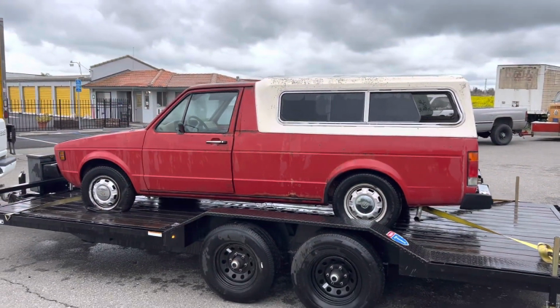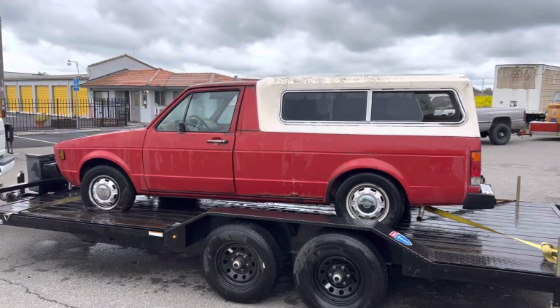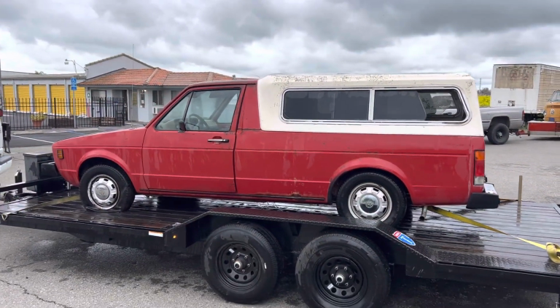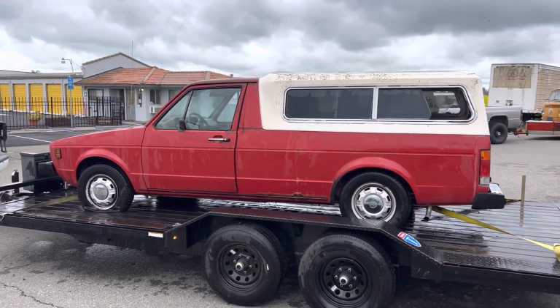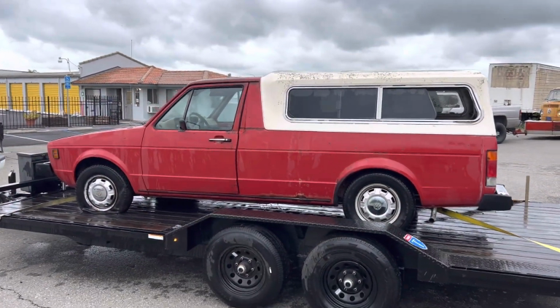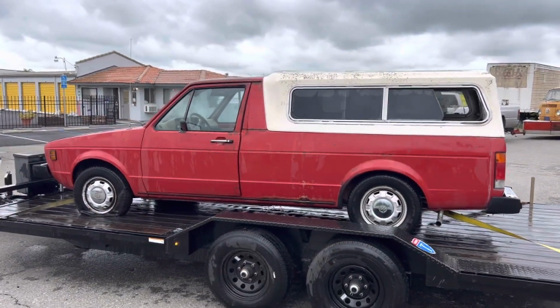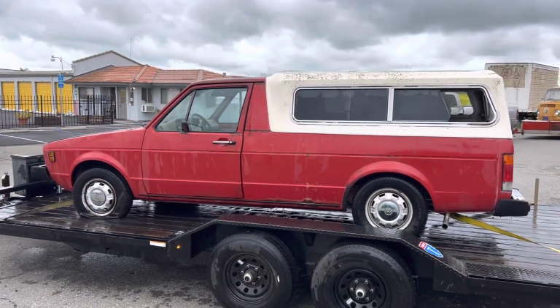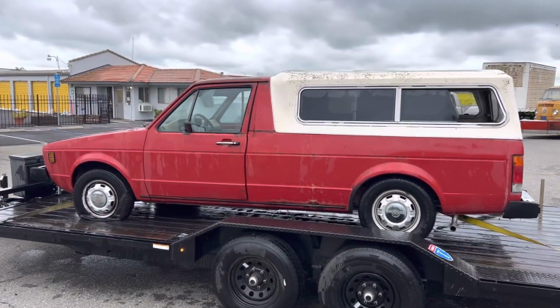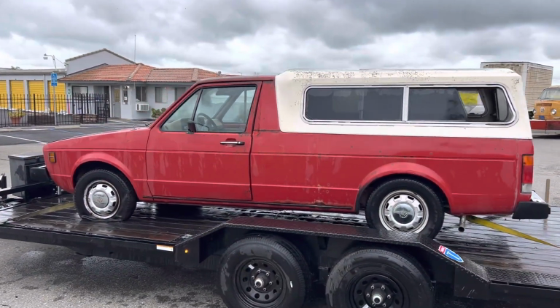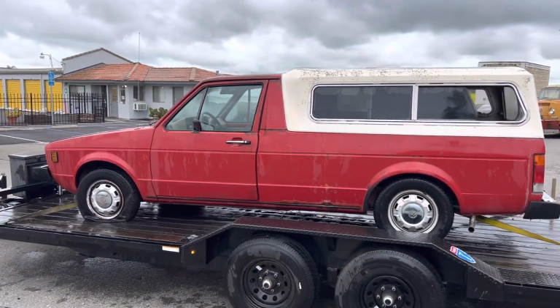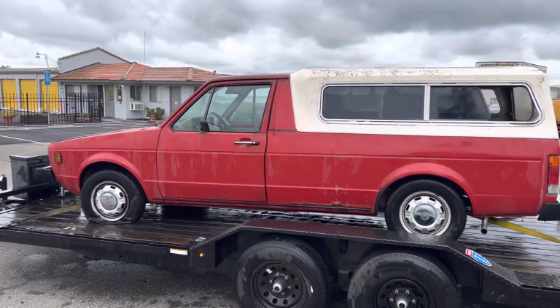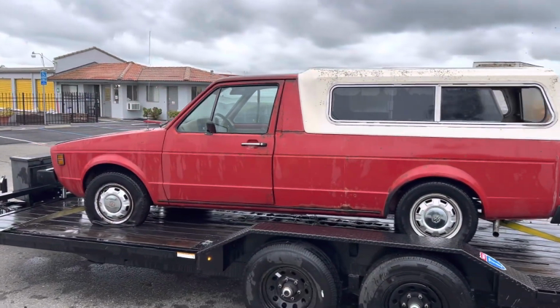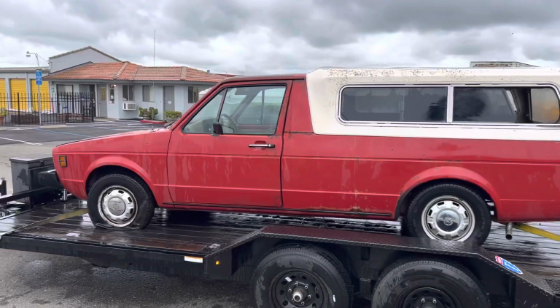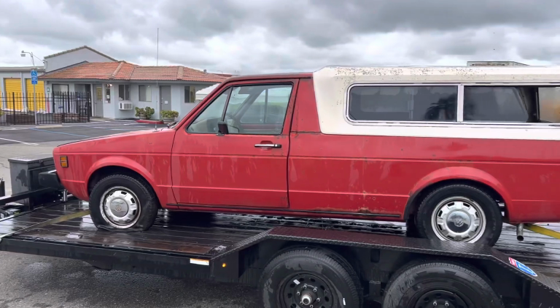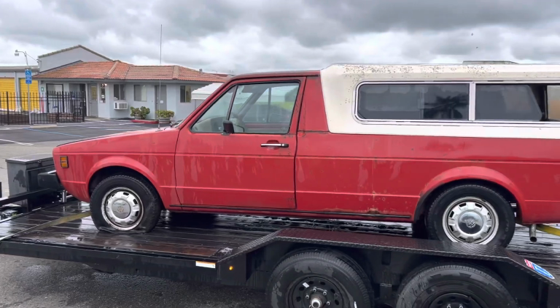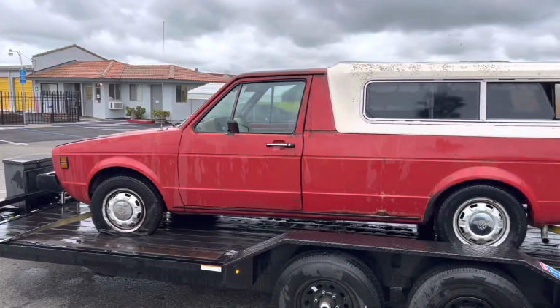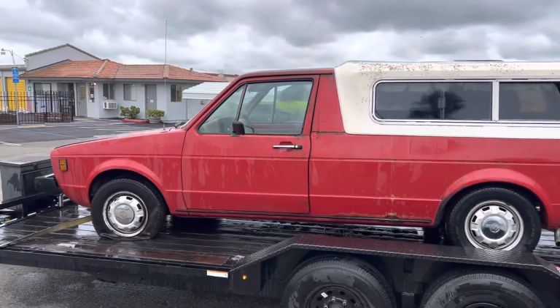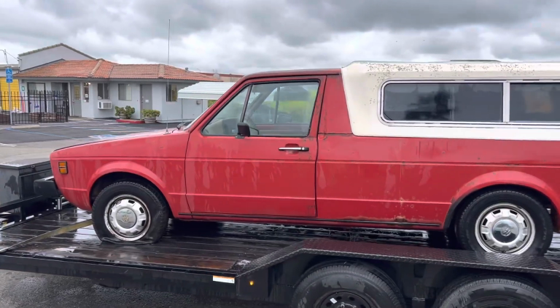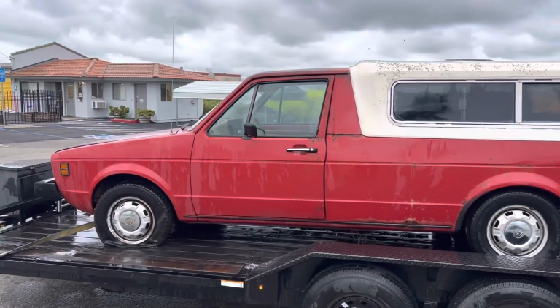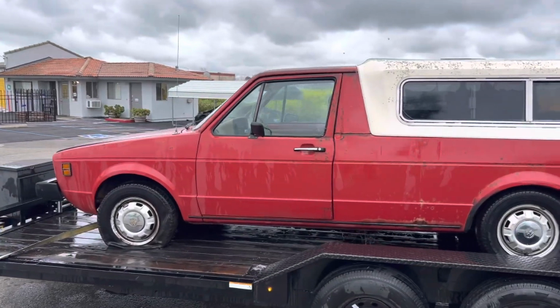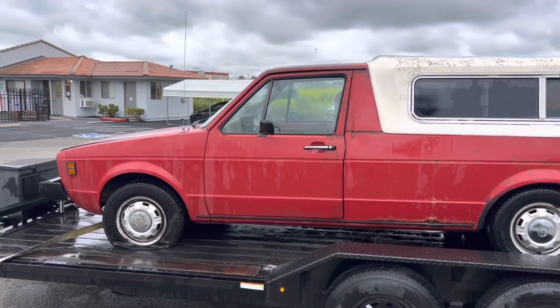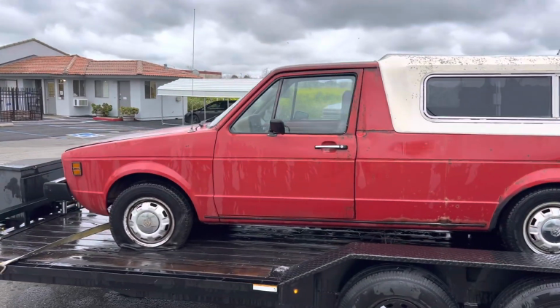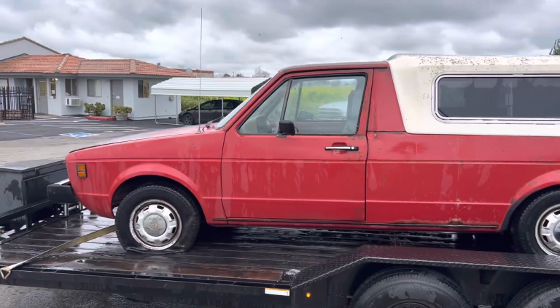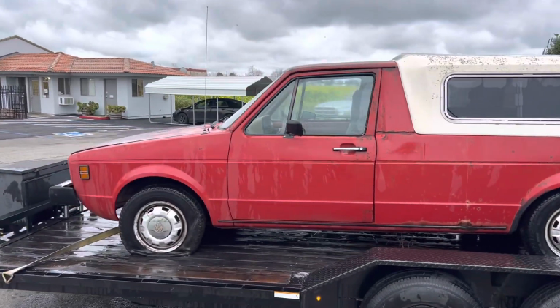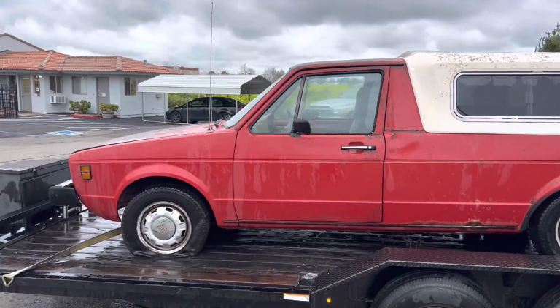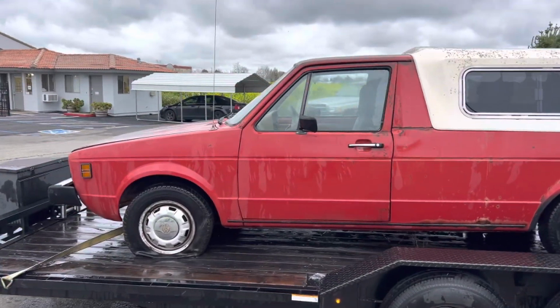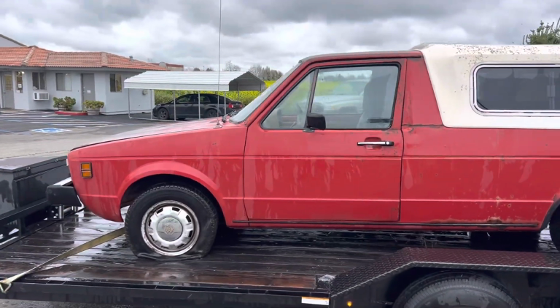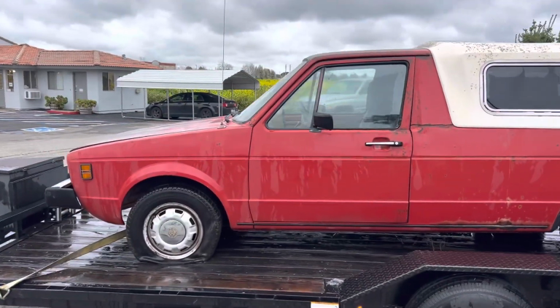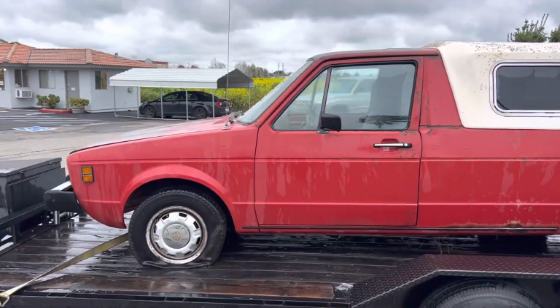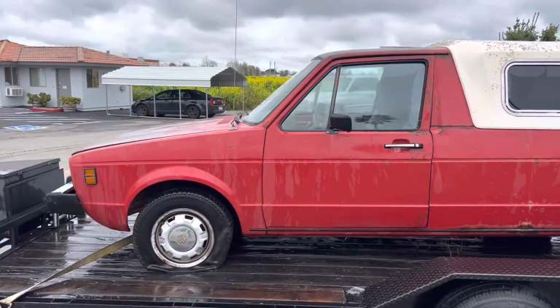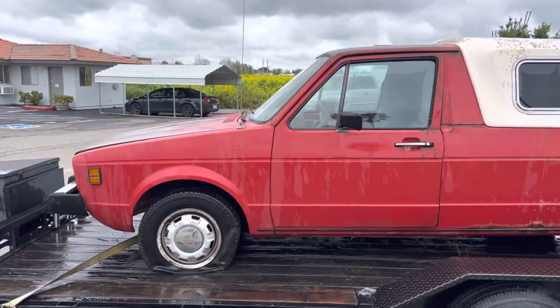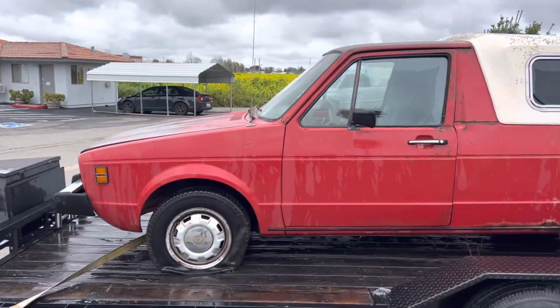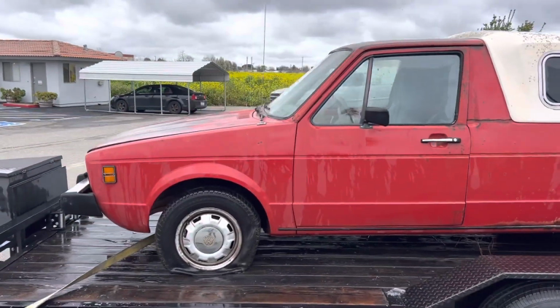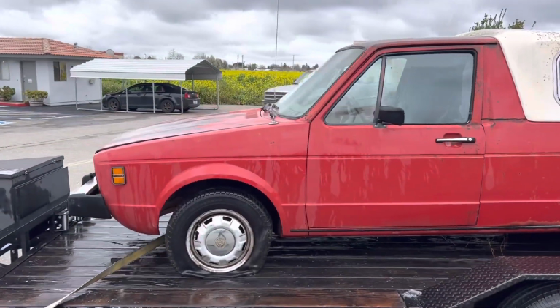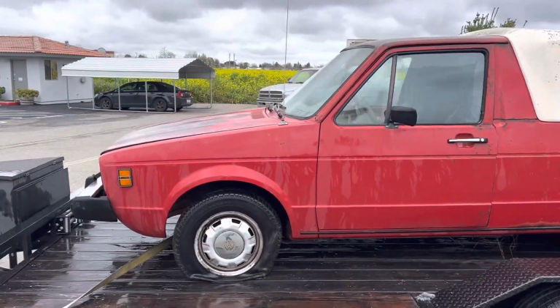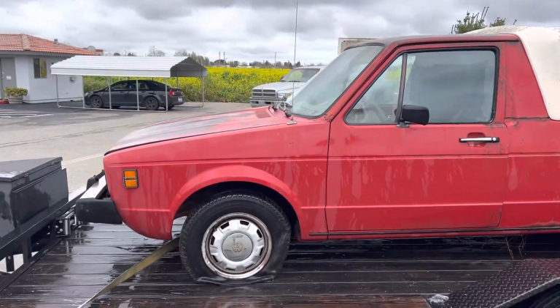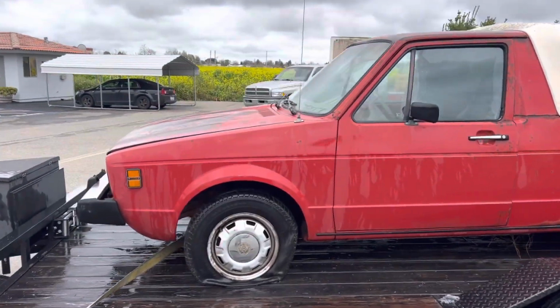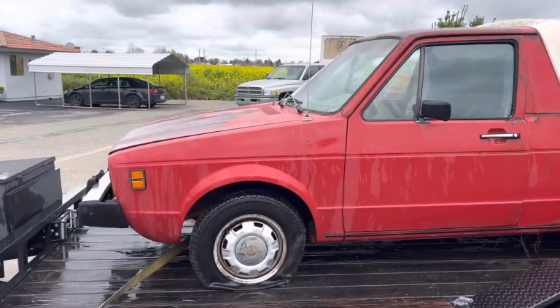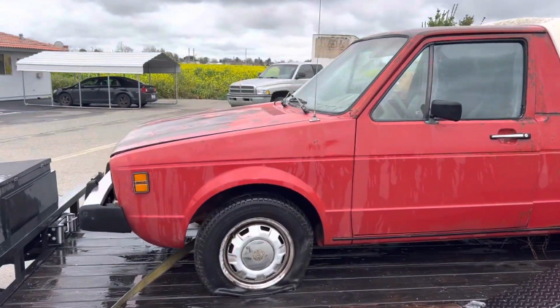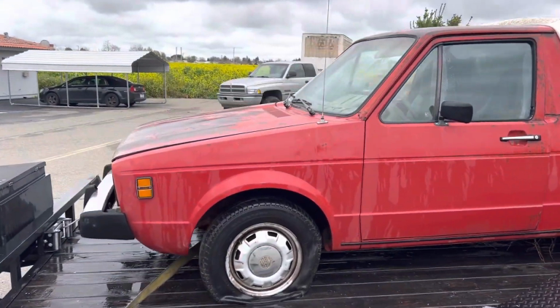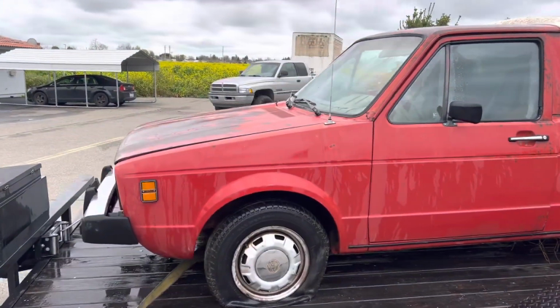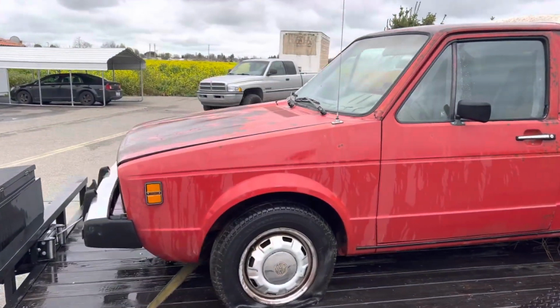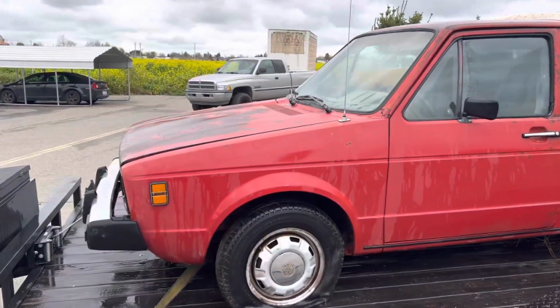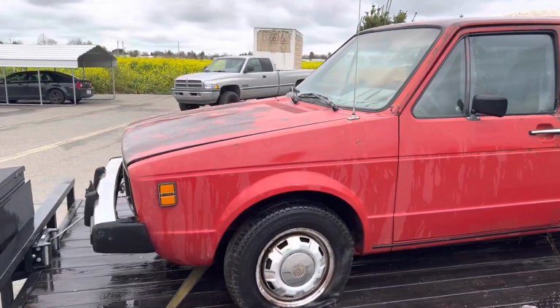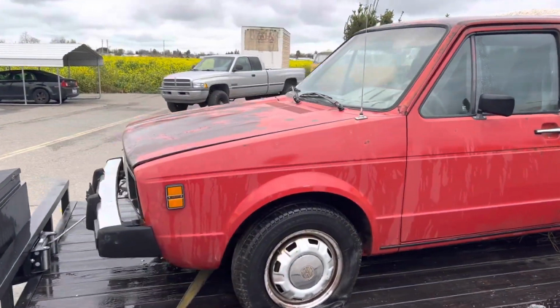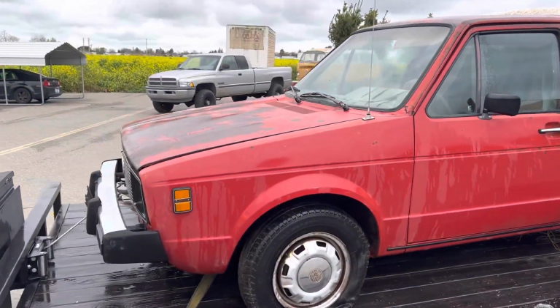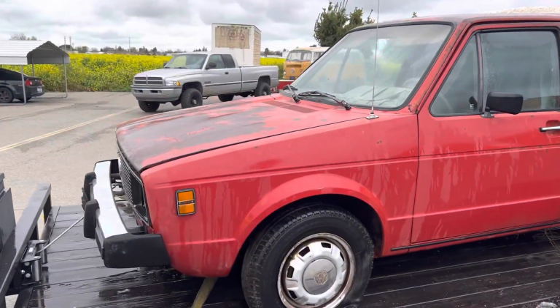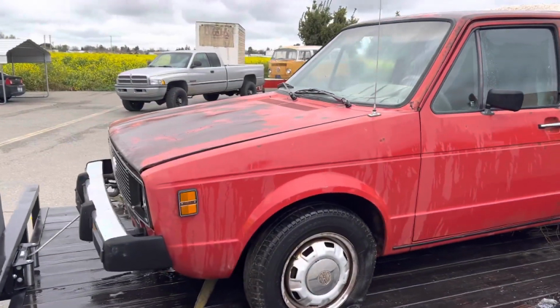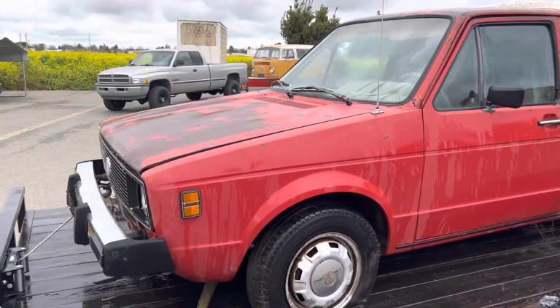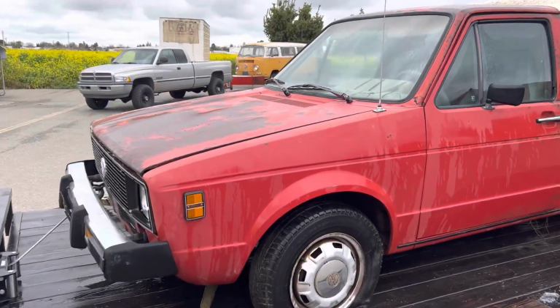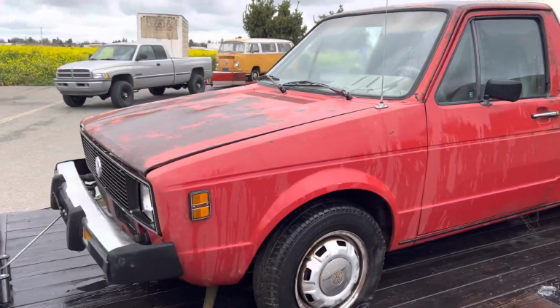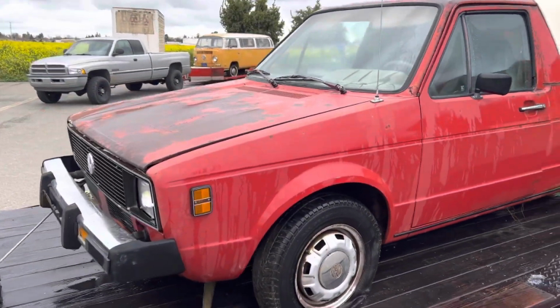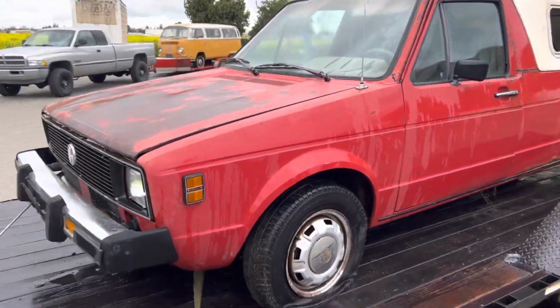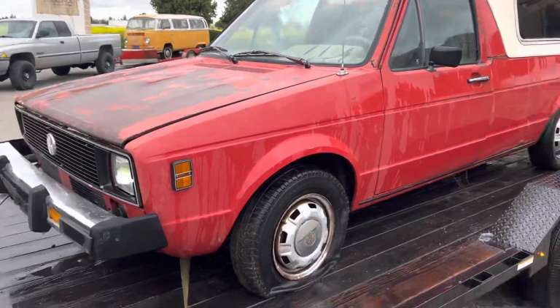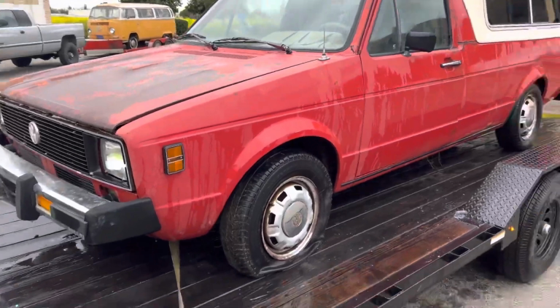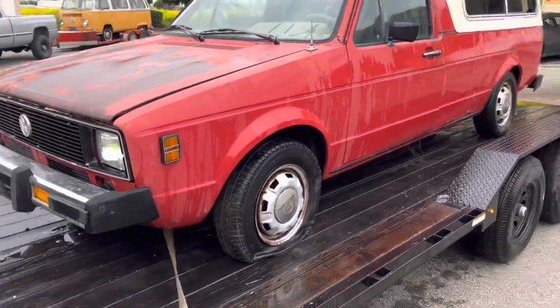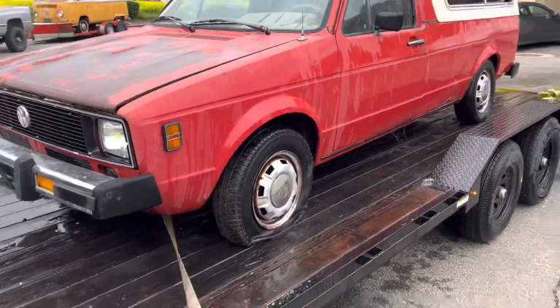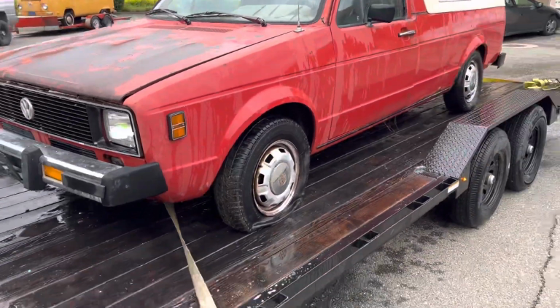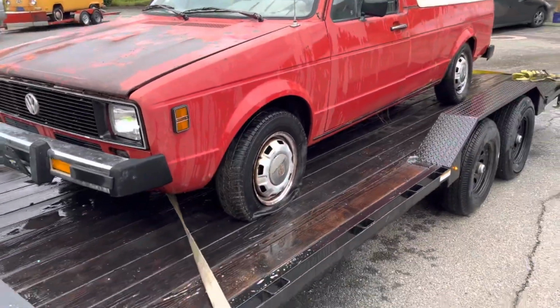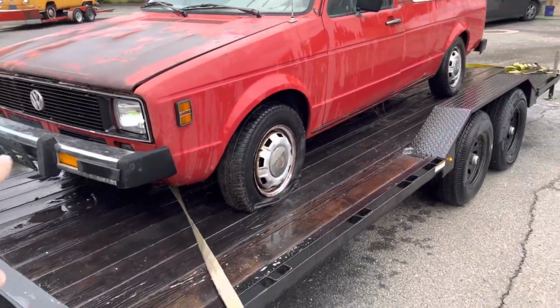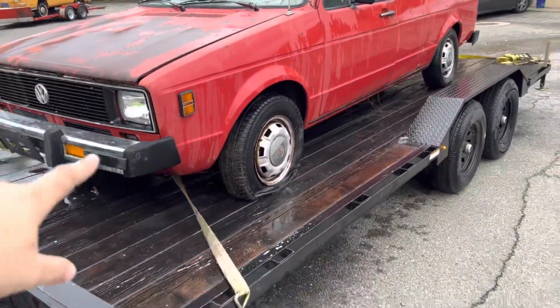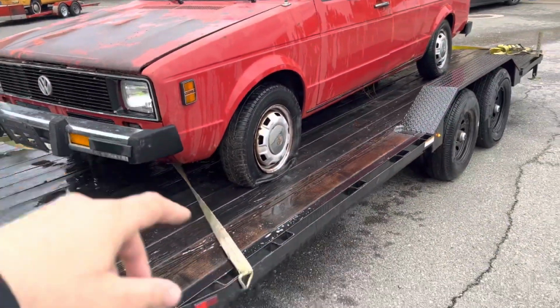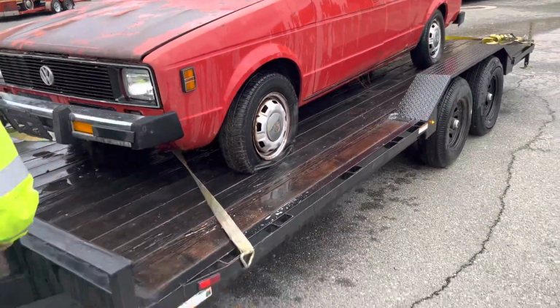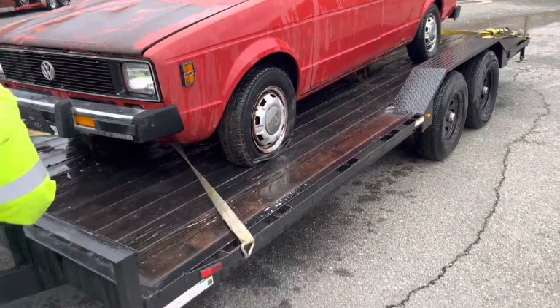If you're looking for a little project, it is a diesel, stick shift. Can you open the hood for me, Brendan, please?